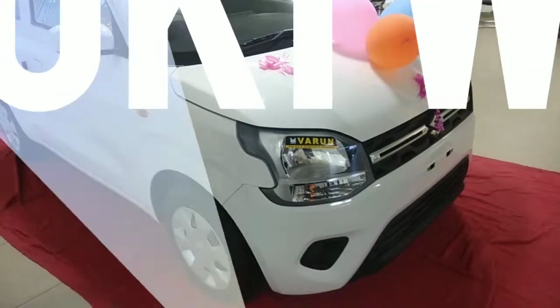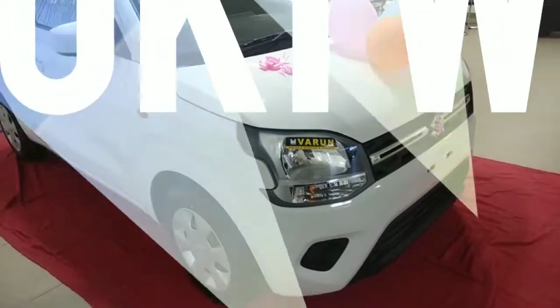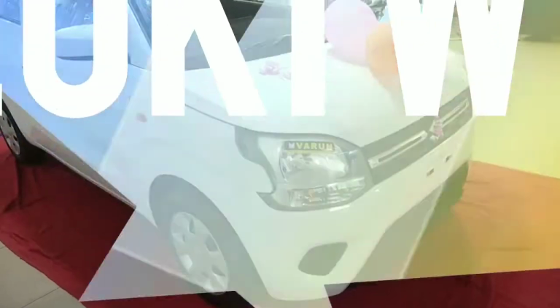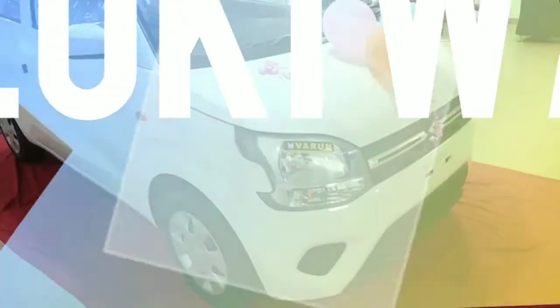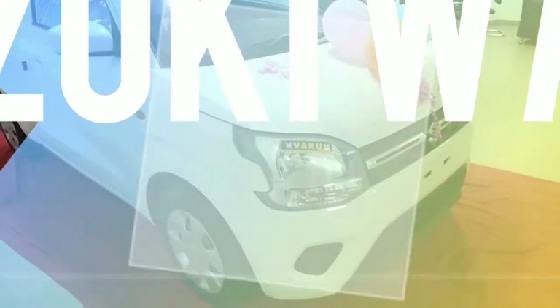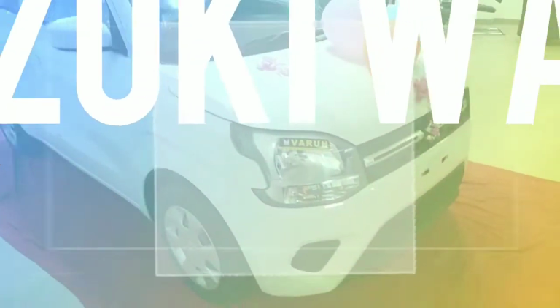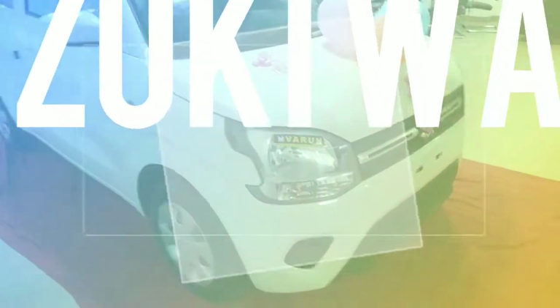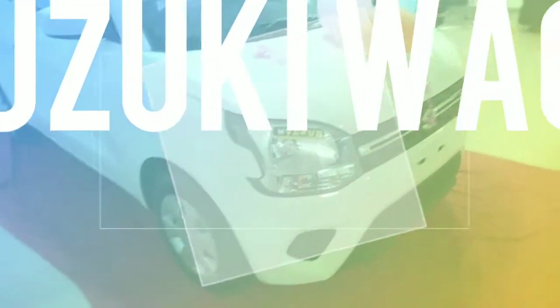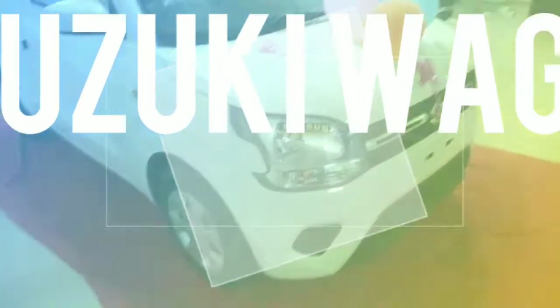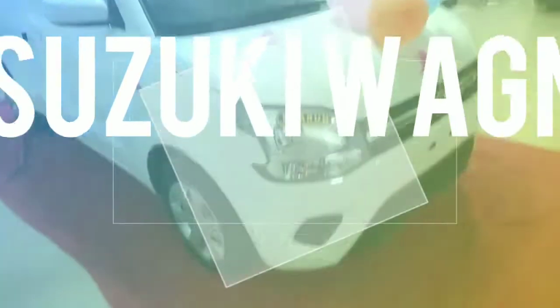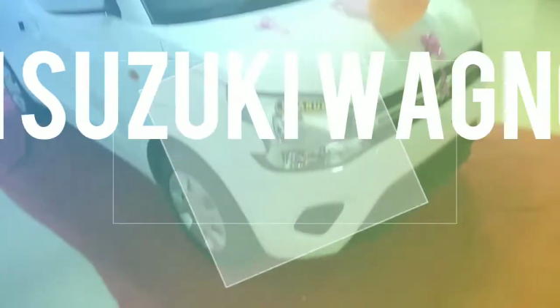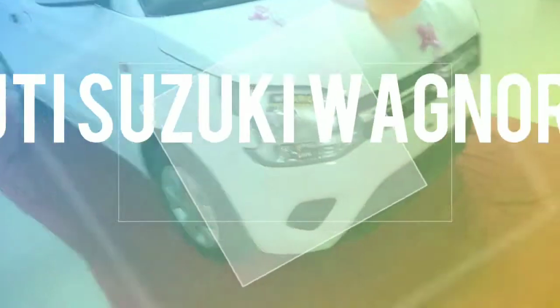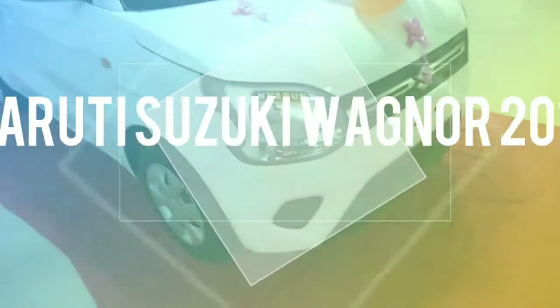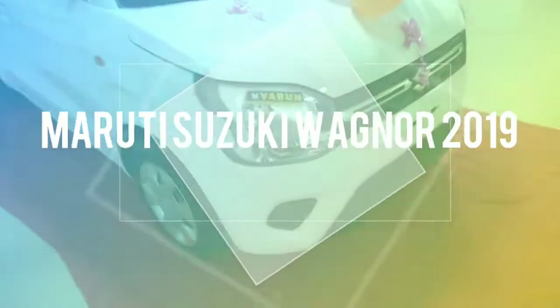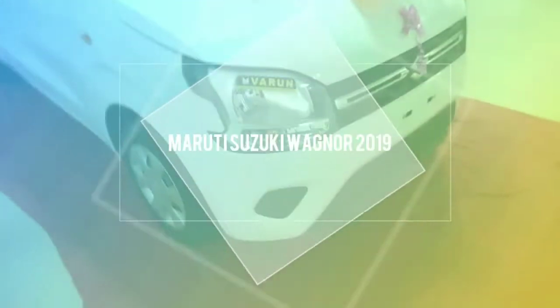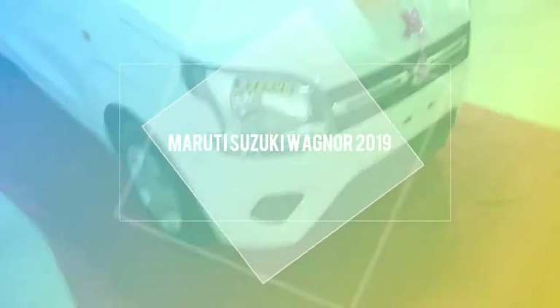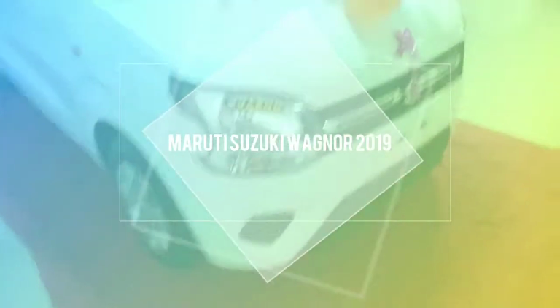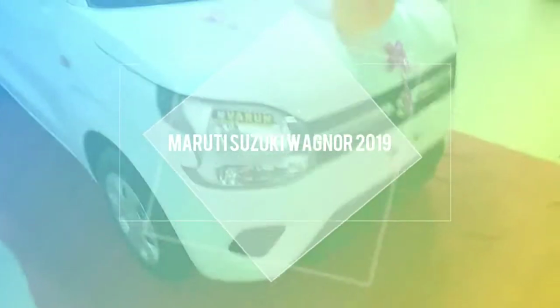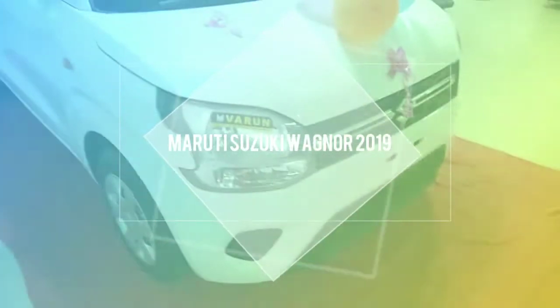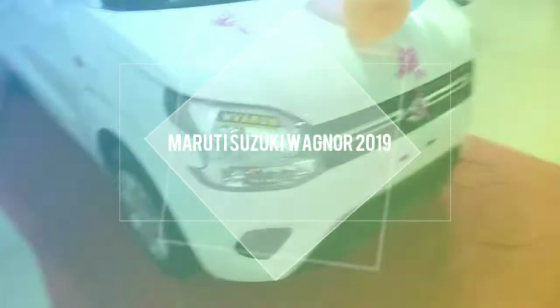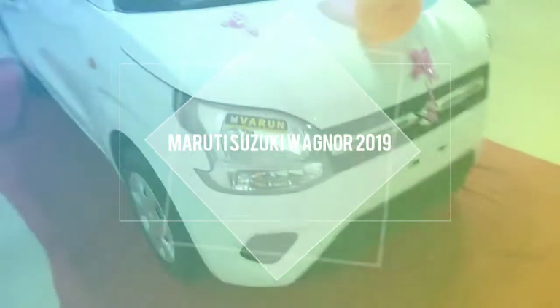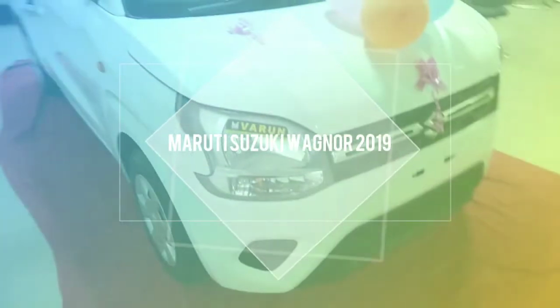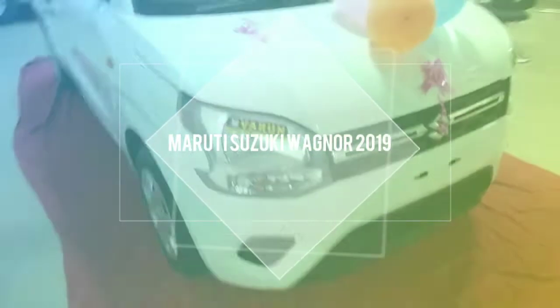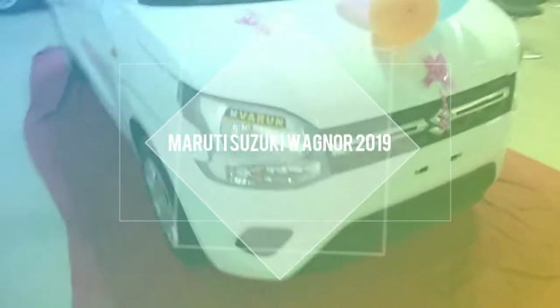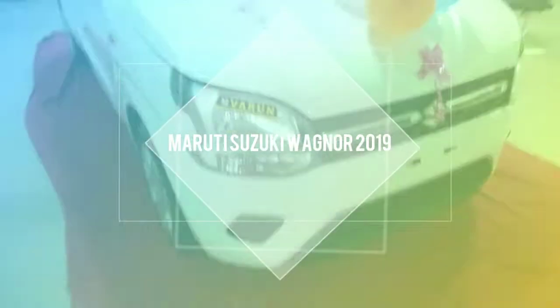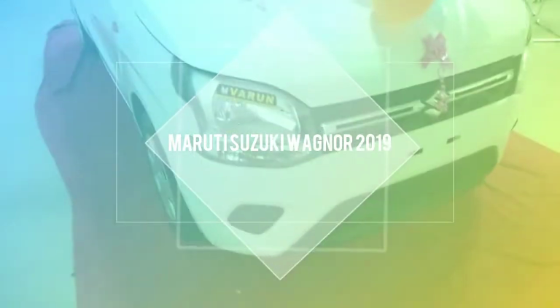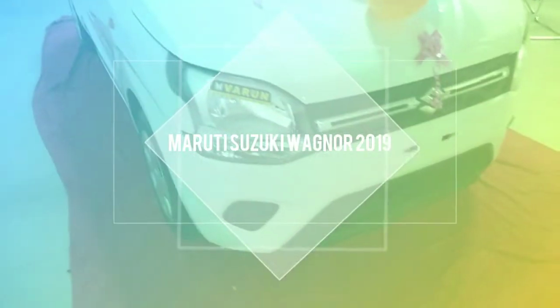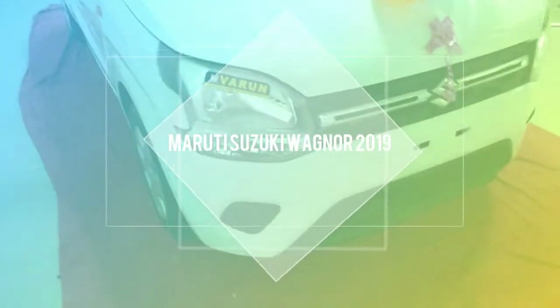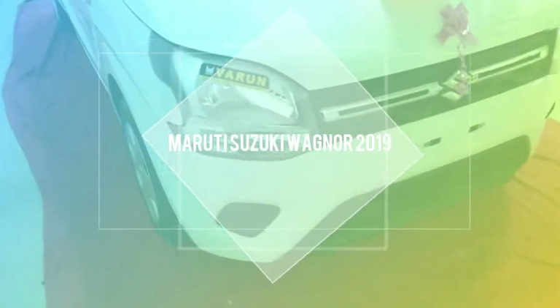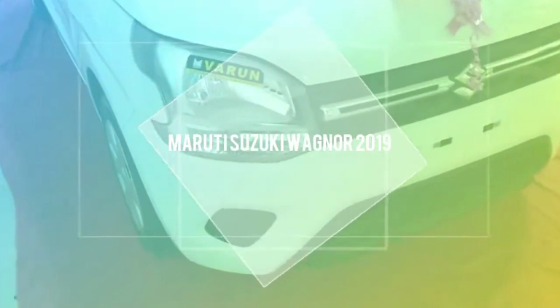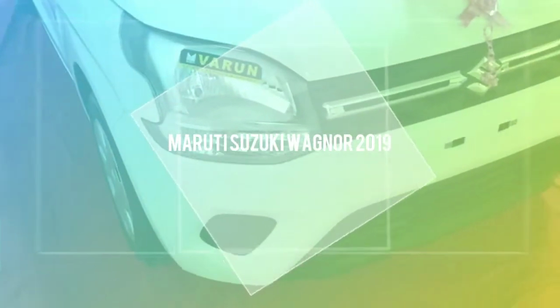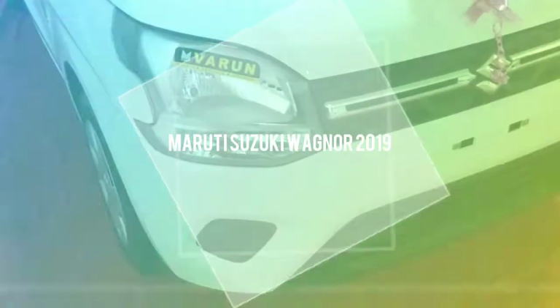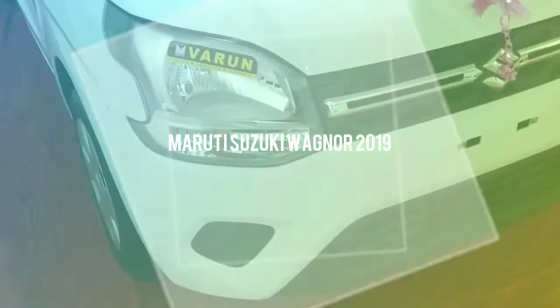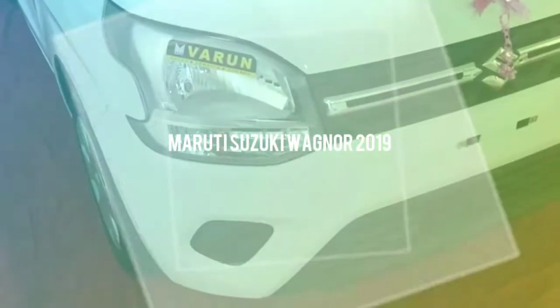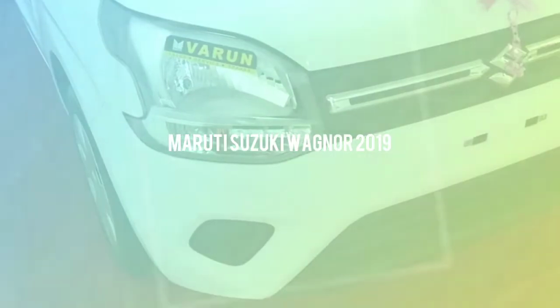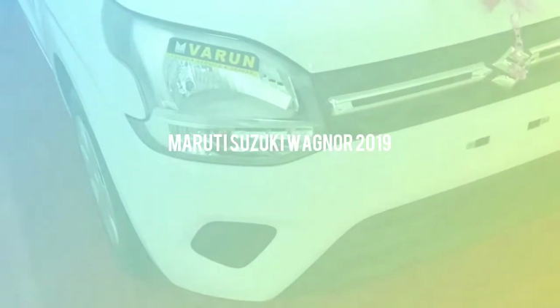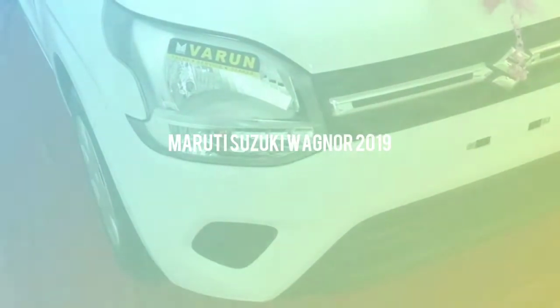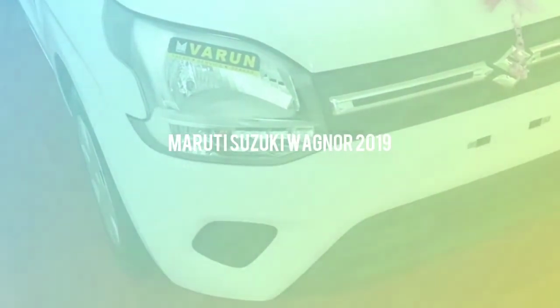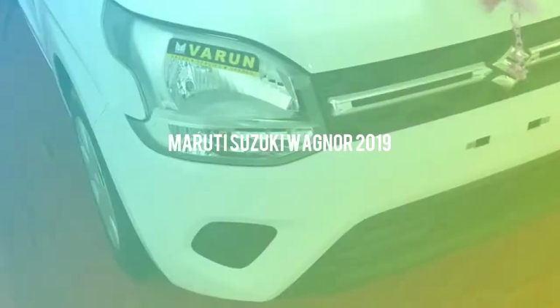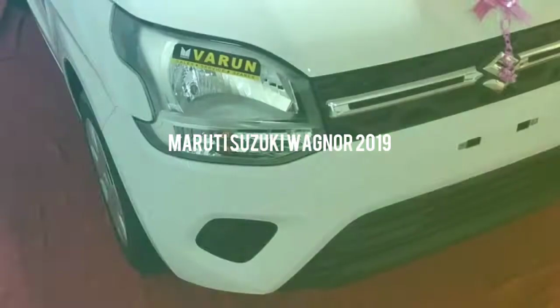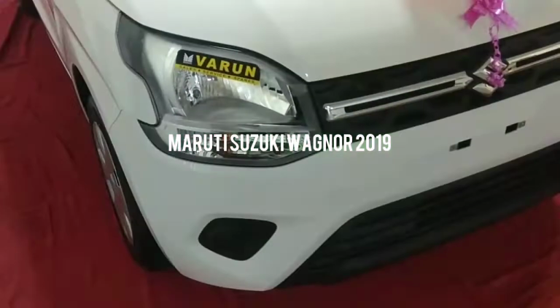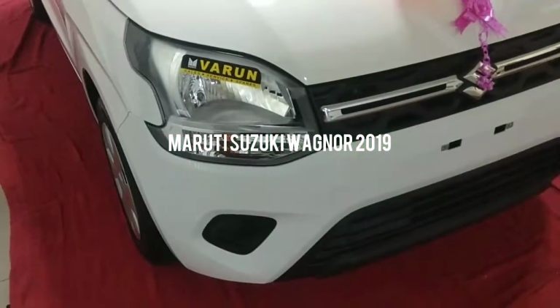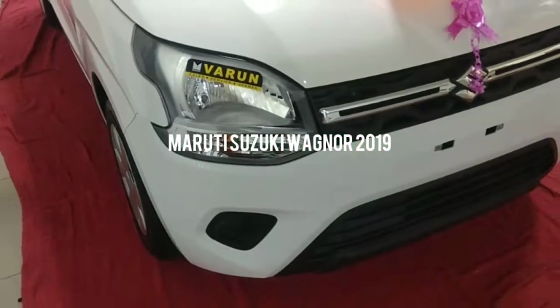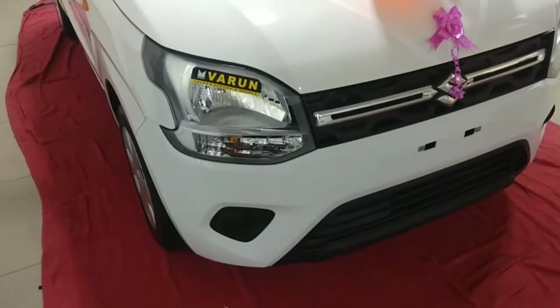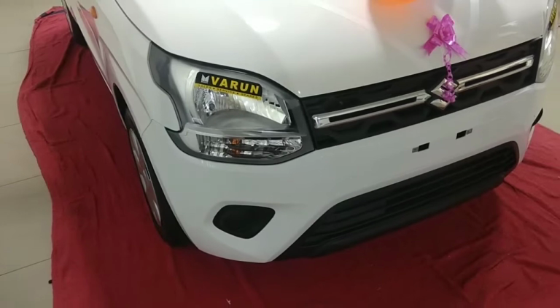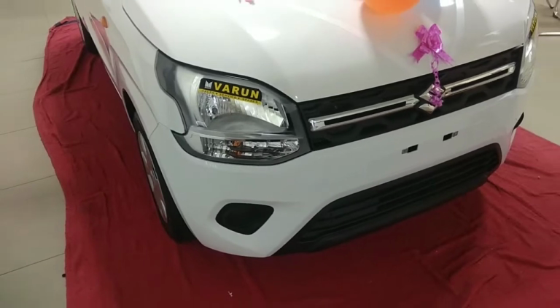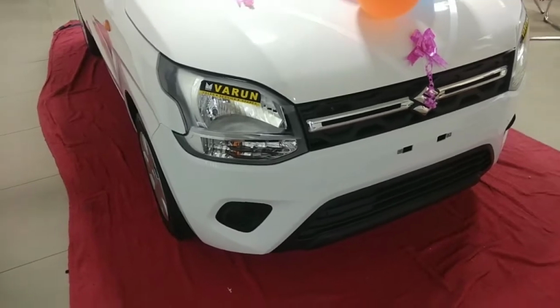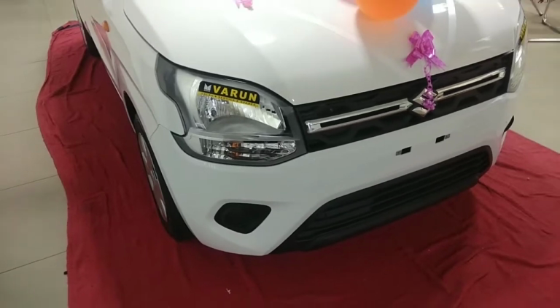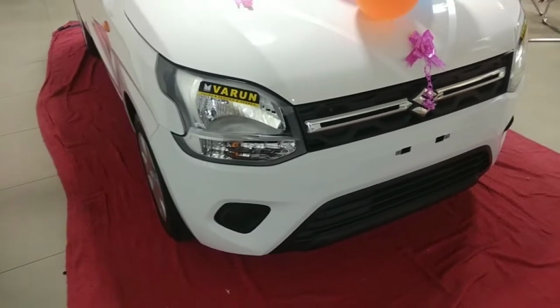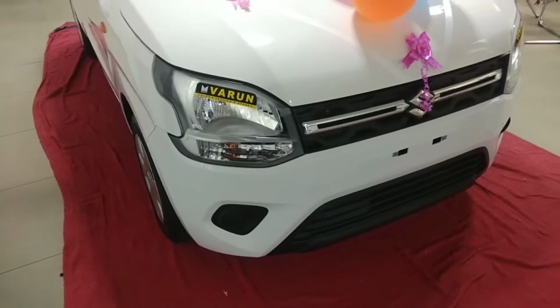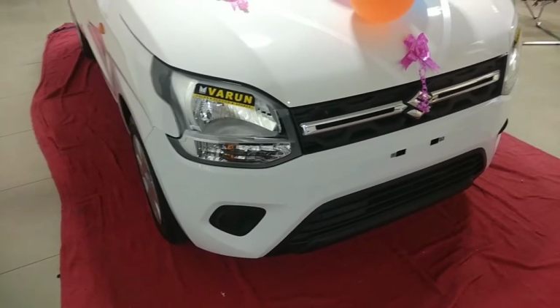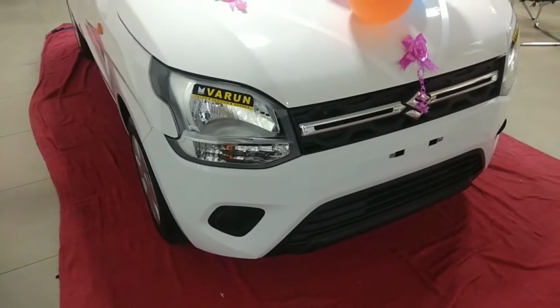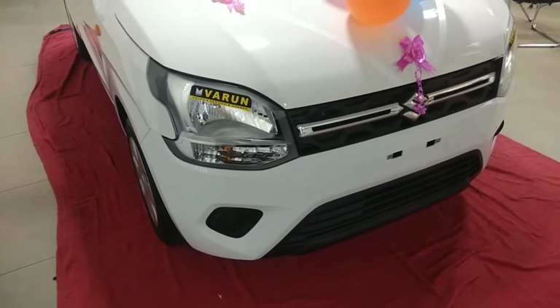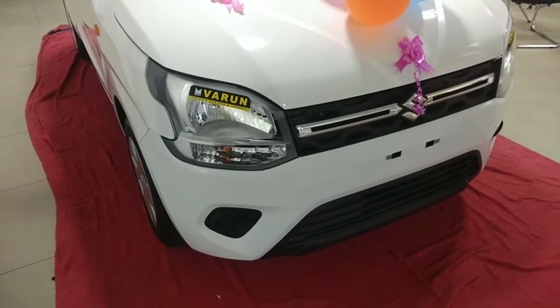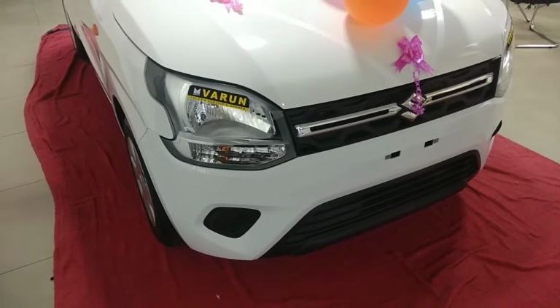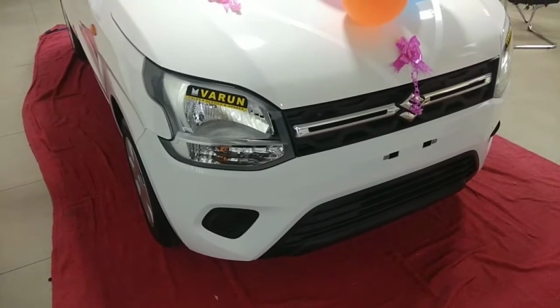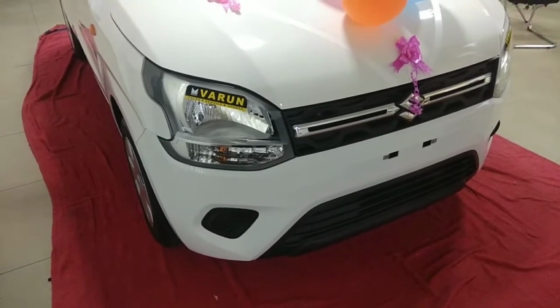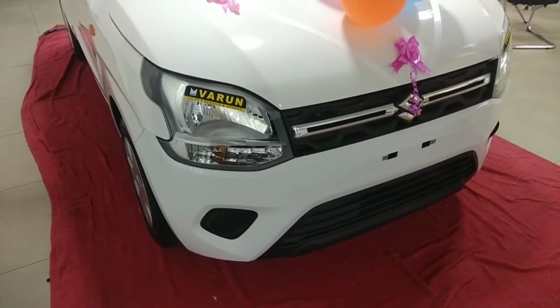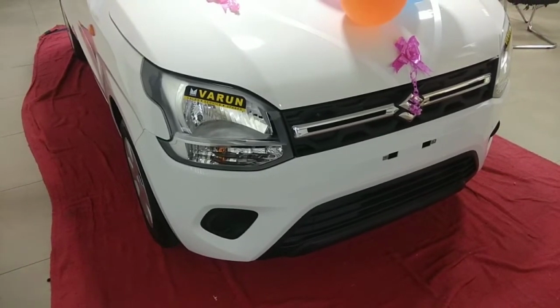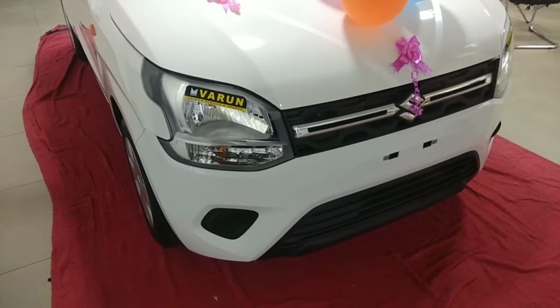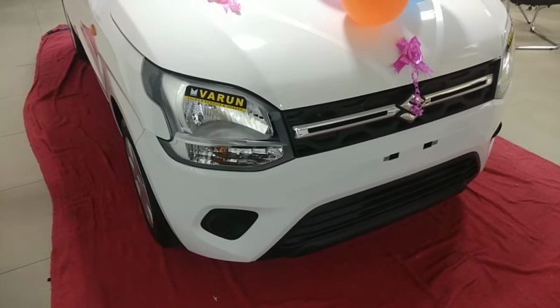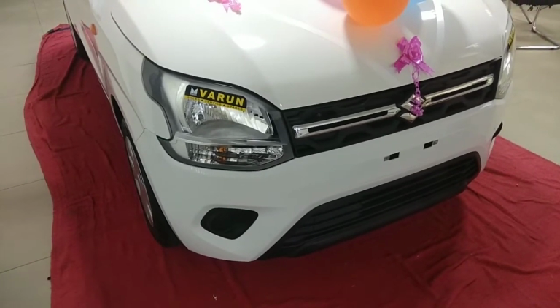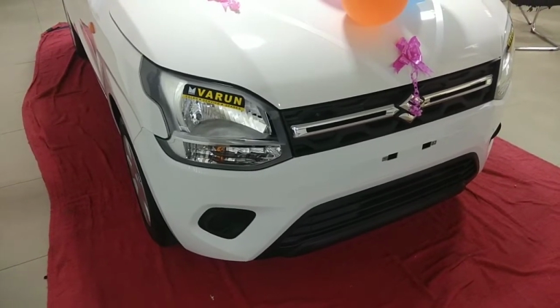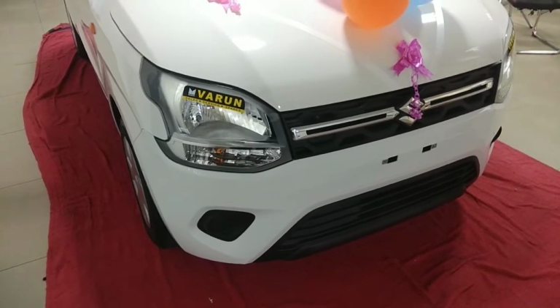Hi guys, welcome to my channel. This is the new WagonR 2019 VXI model, and an automated version.